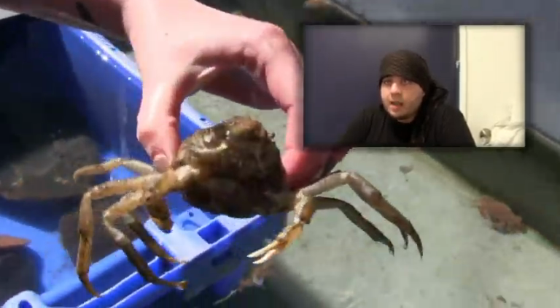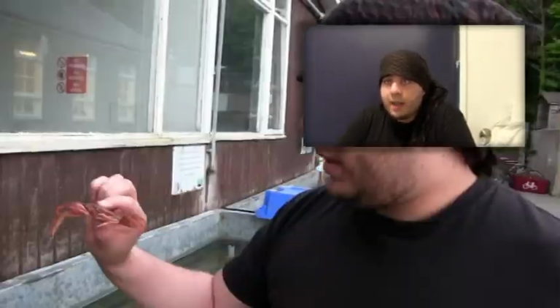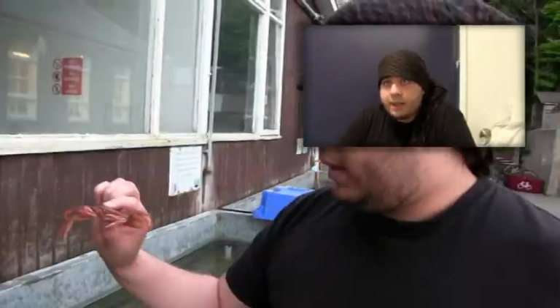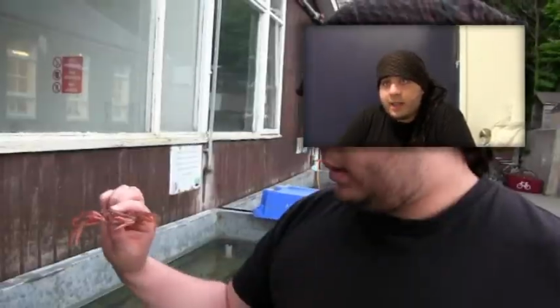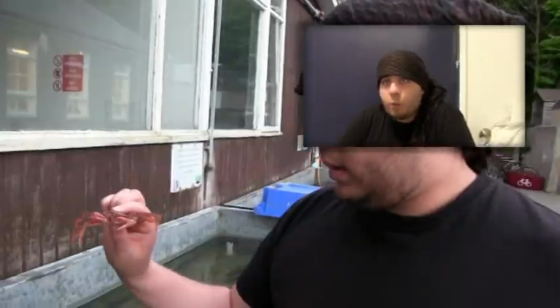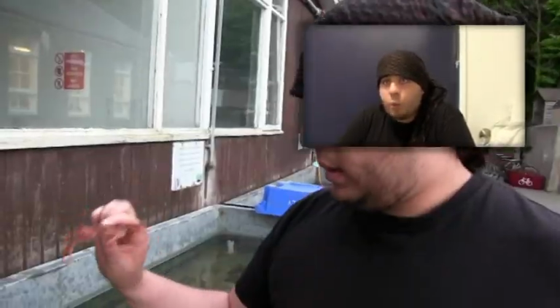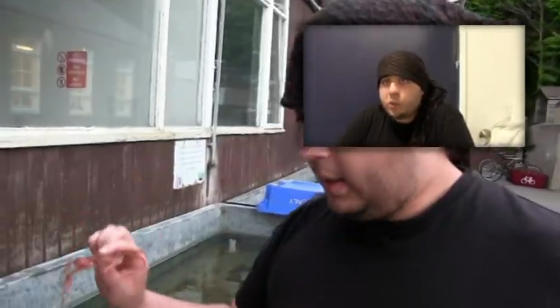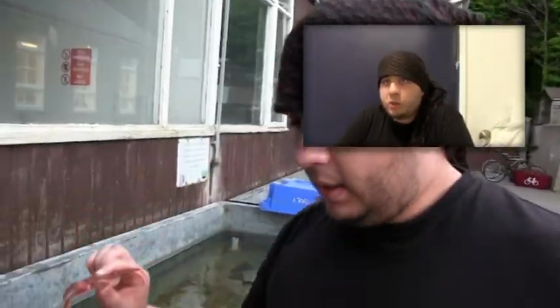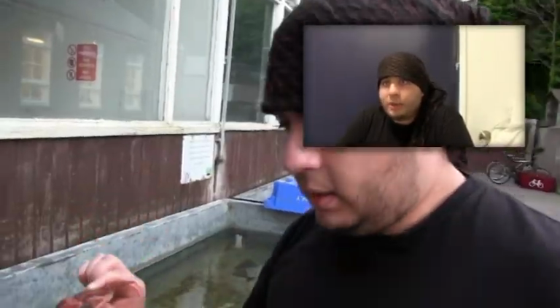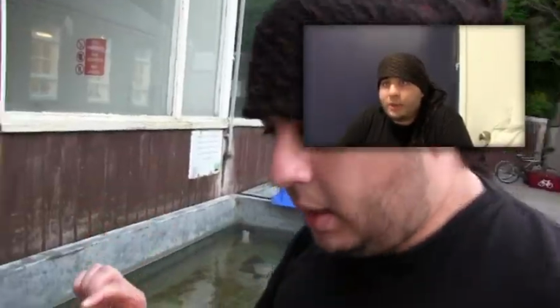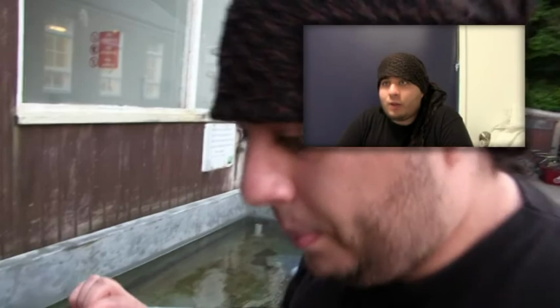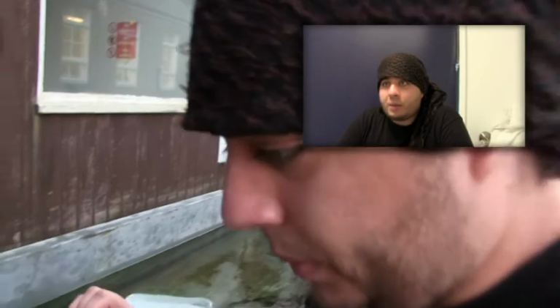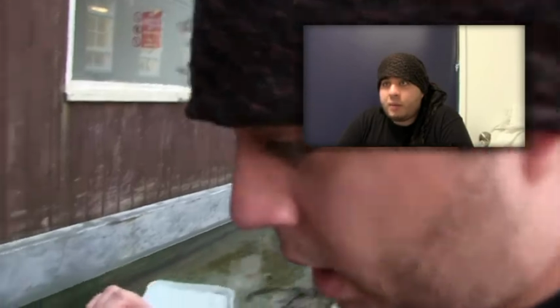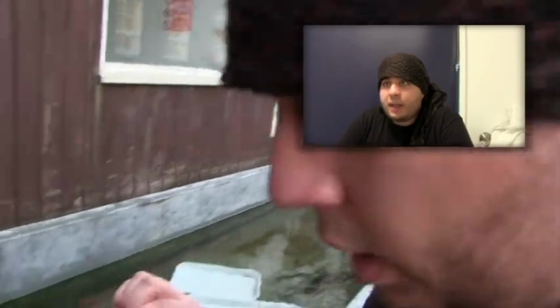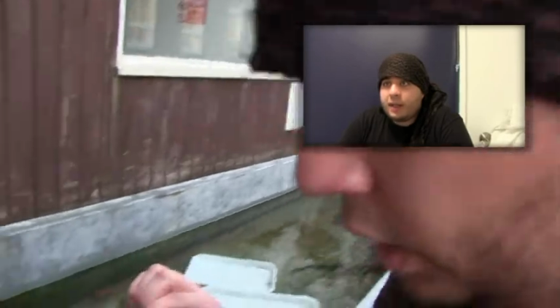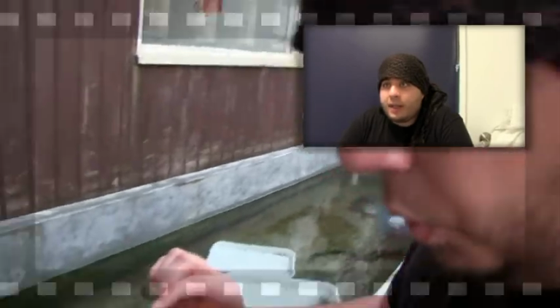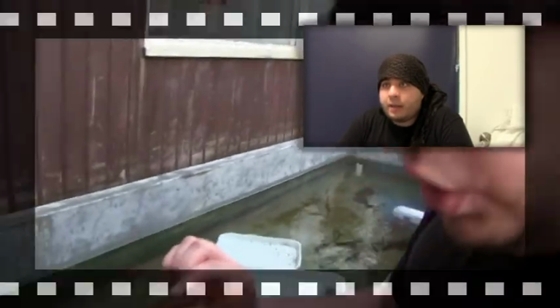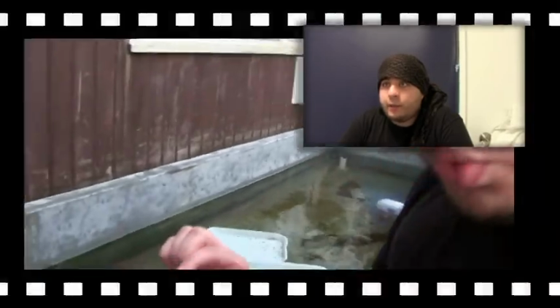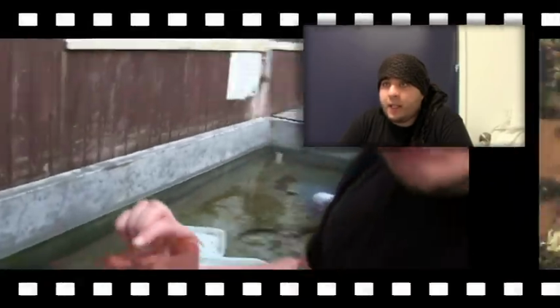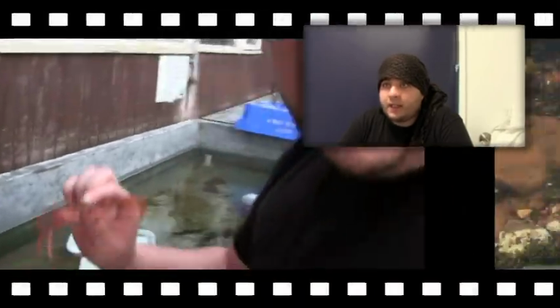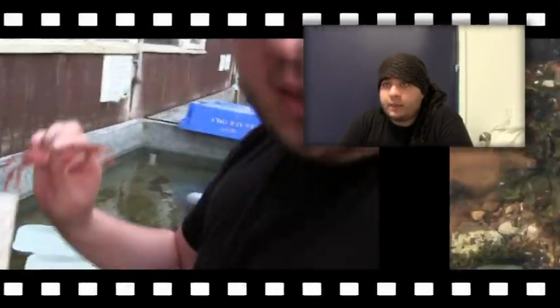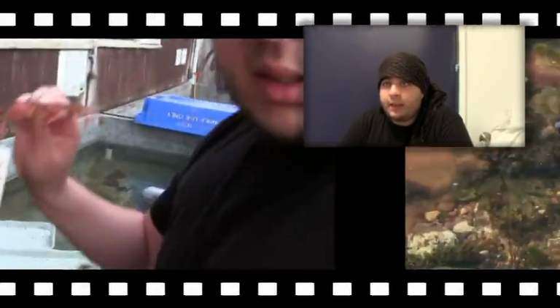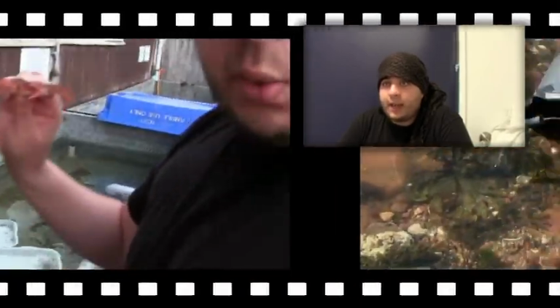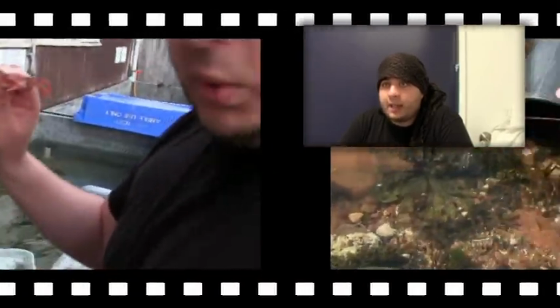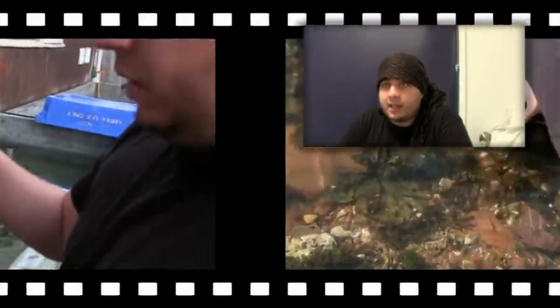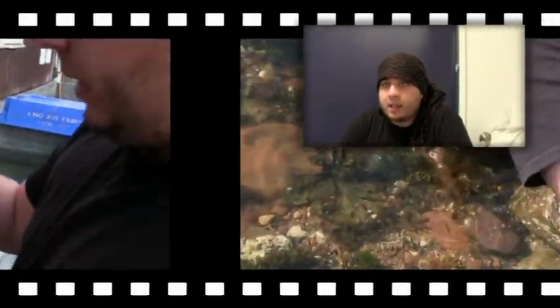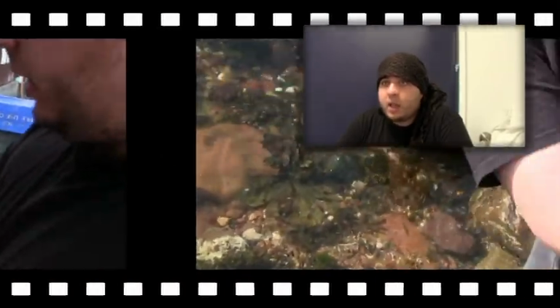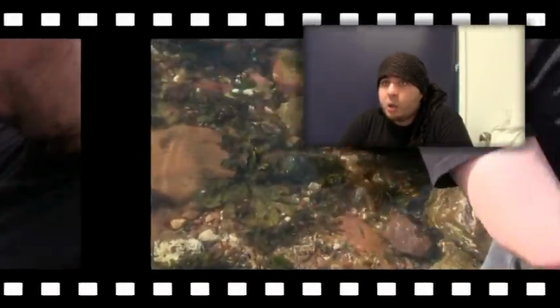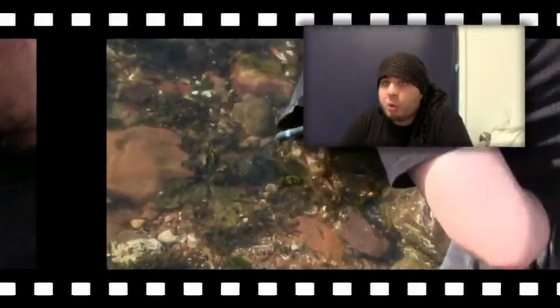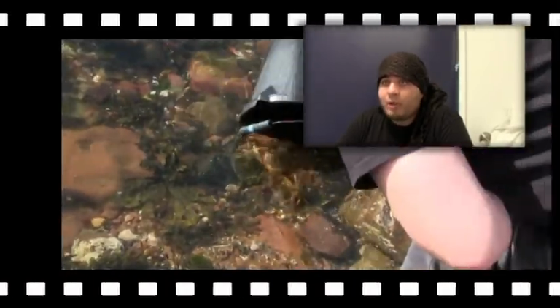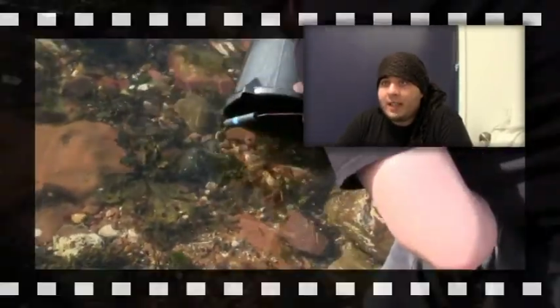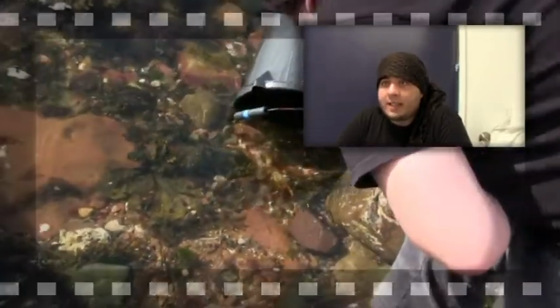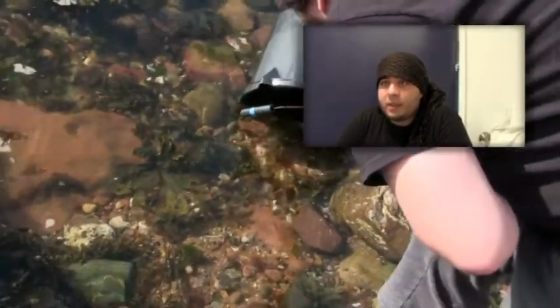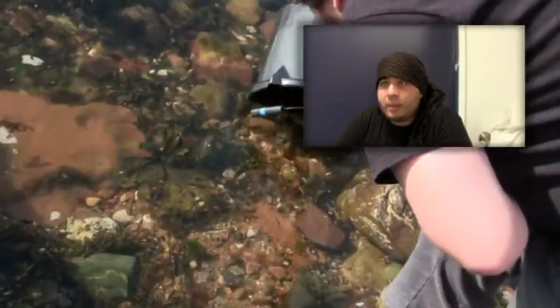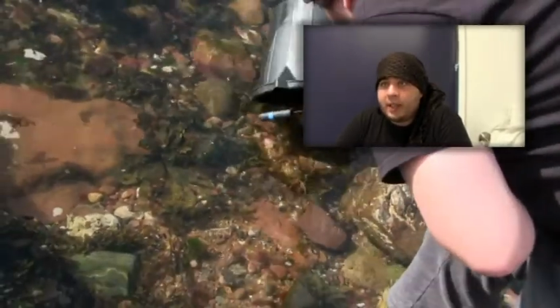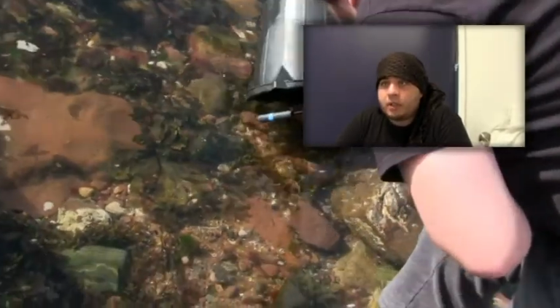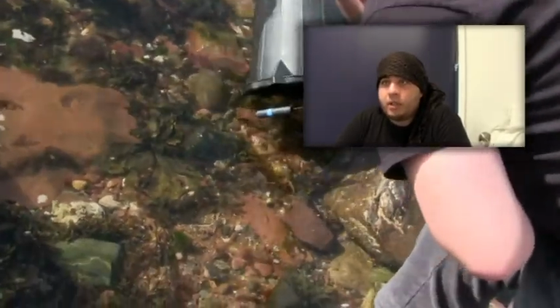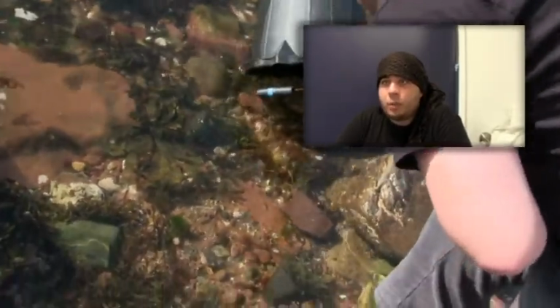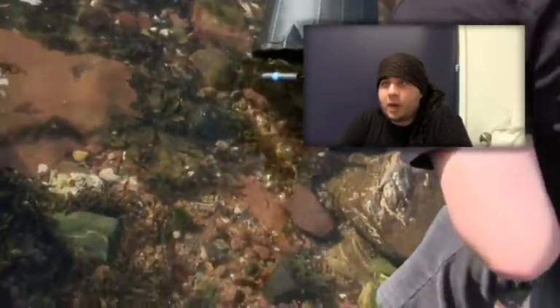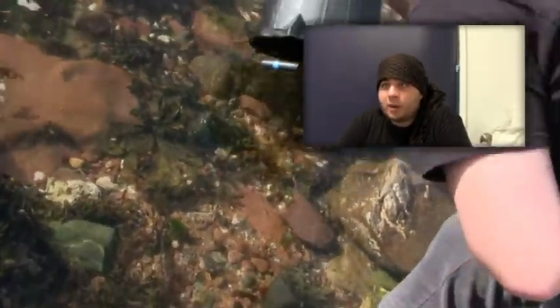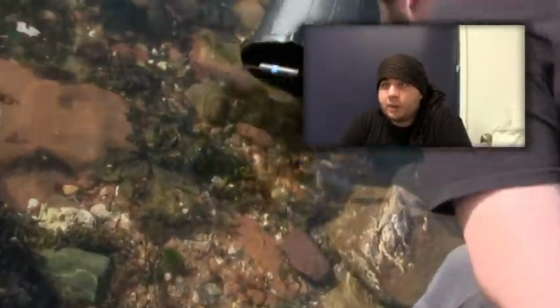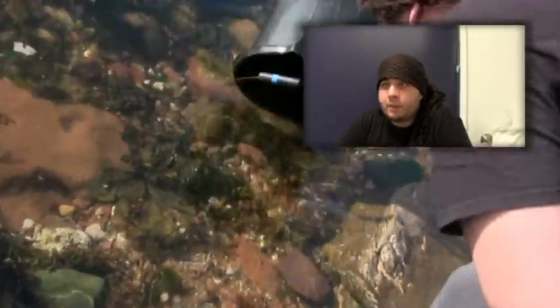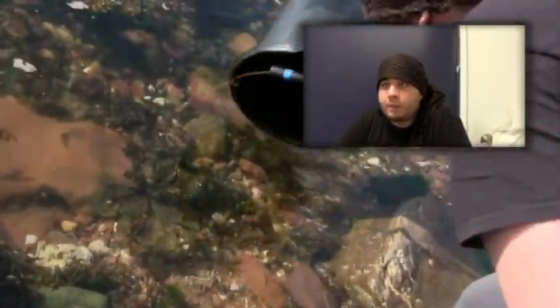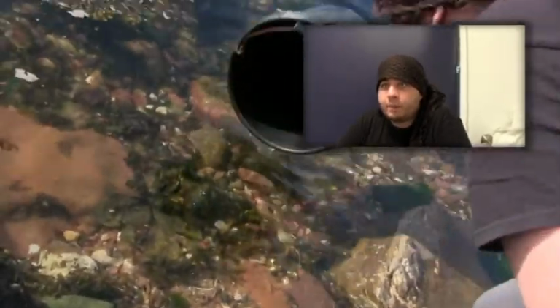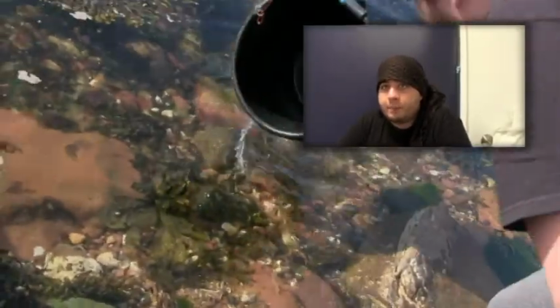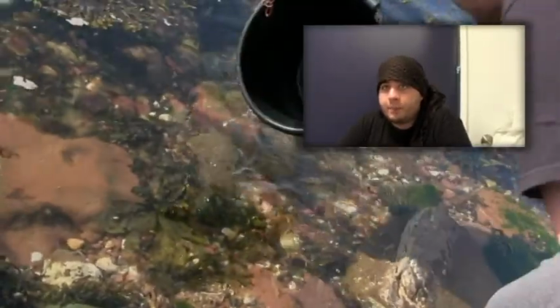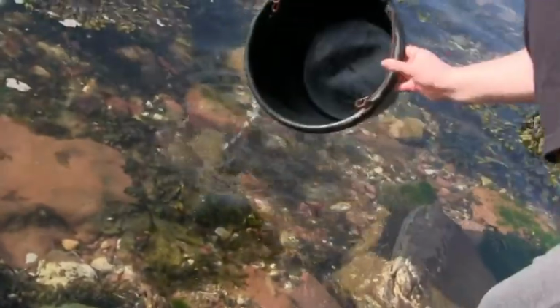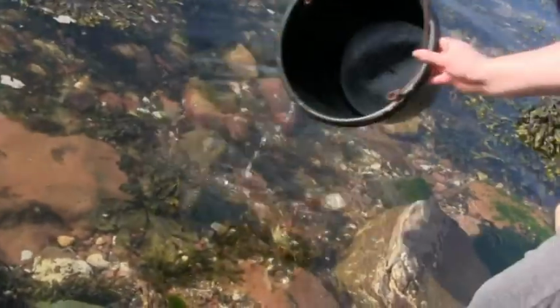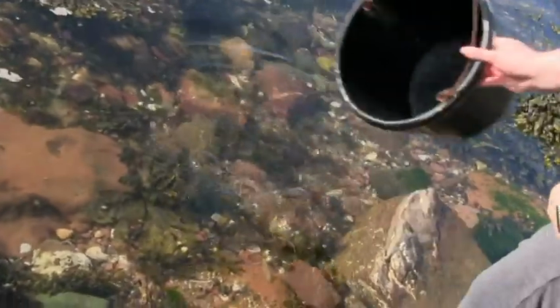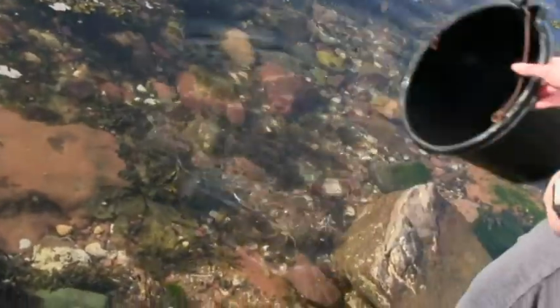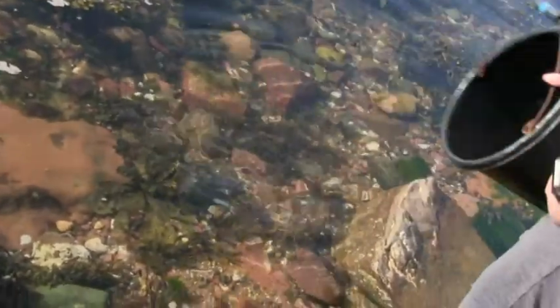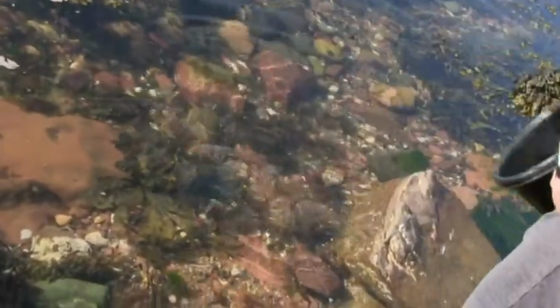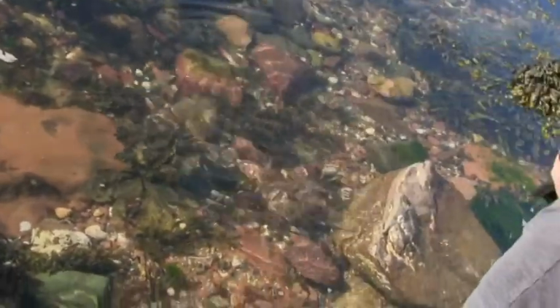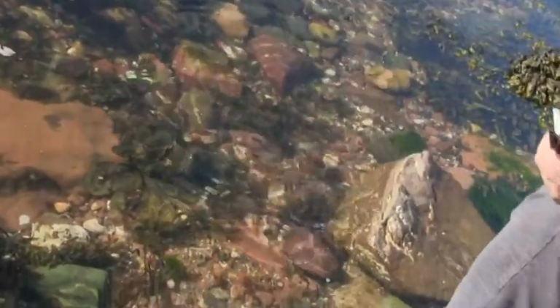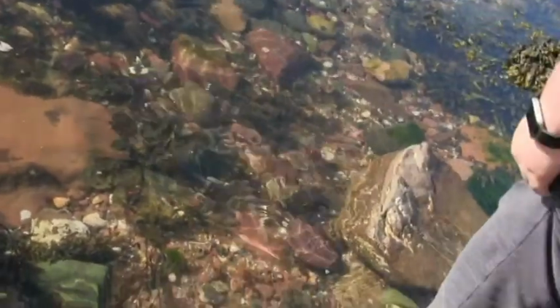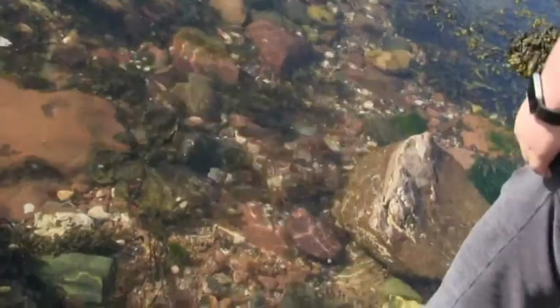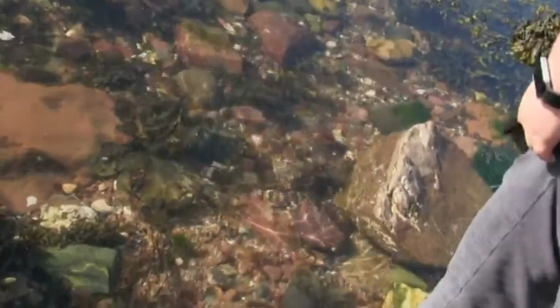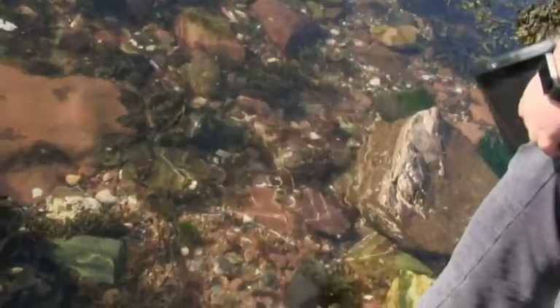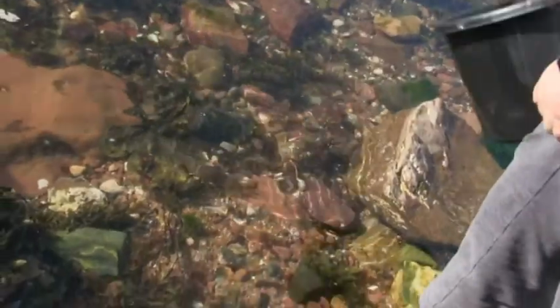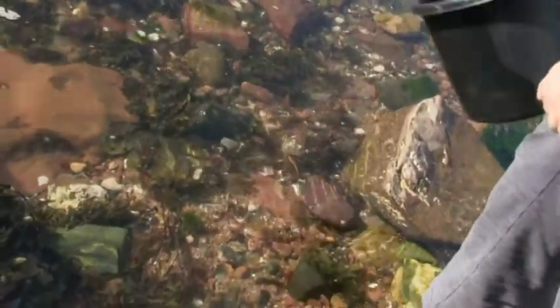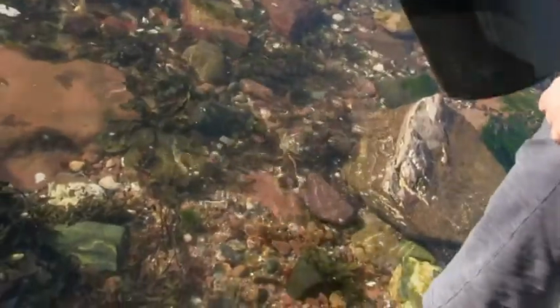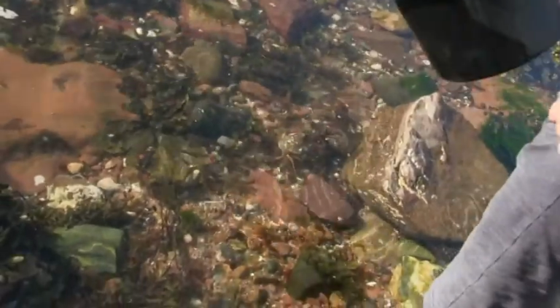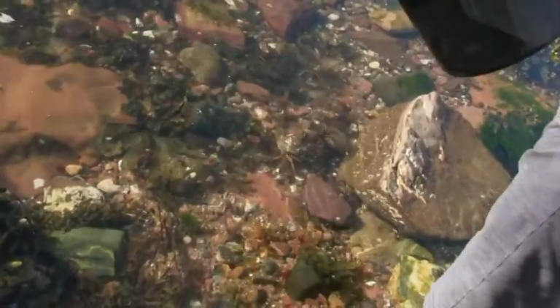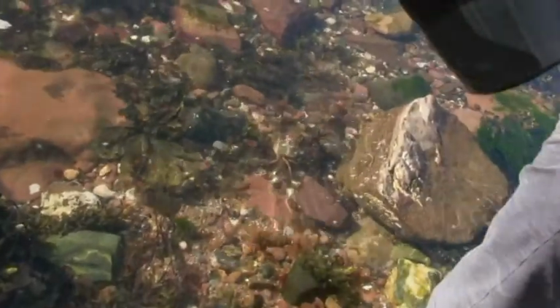Once we bring the crabs back in for identification, we release them back into the wild. Bye-bye!